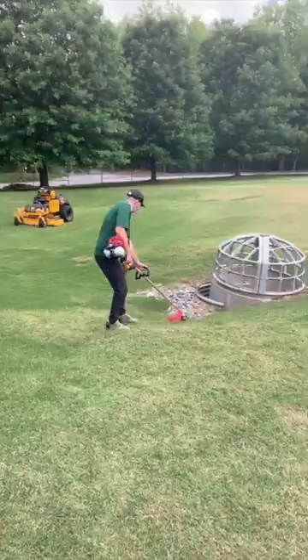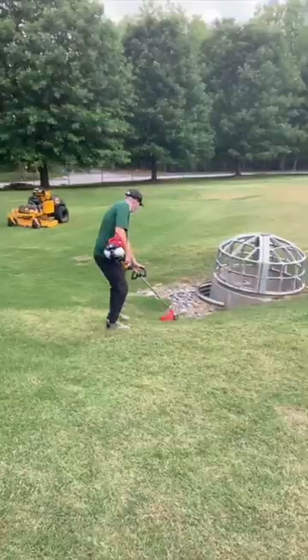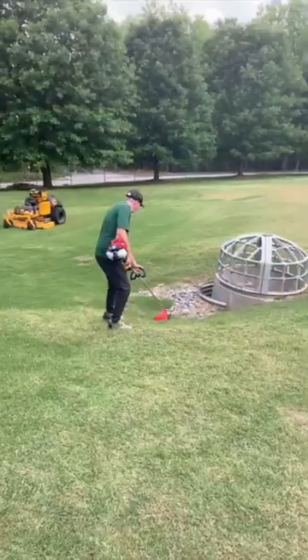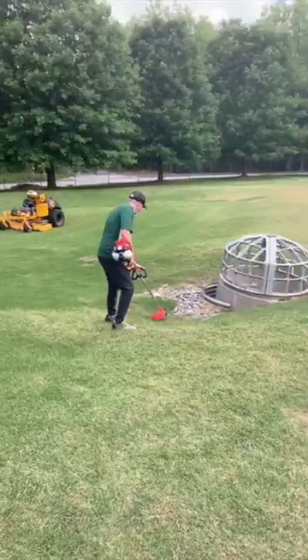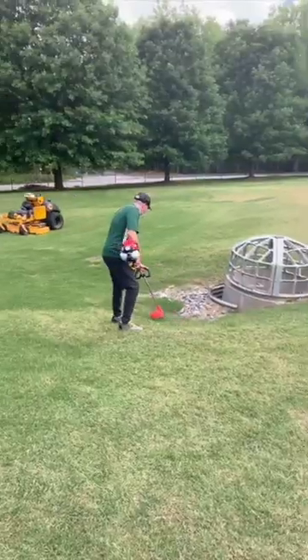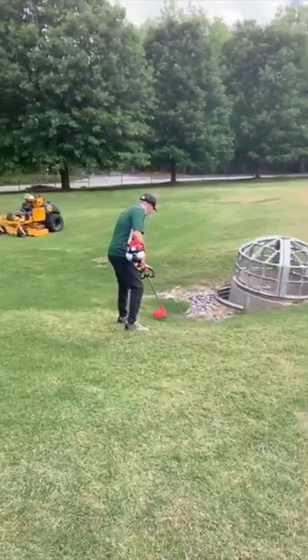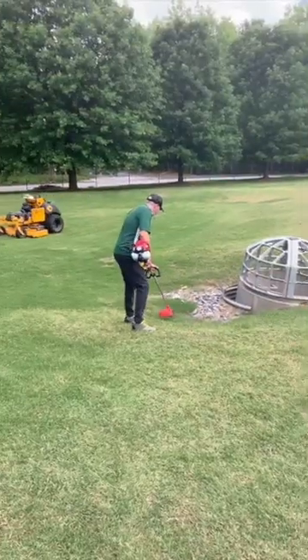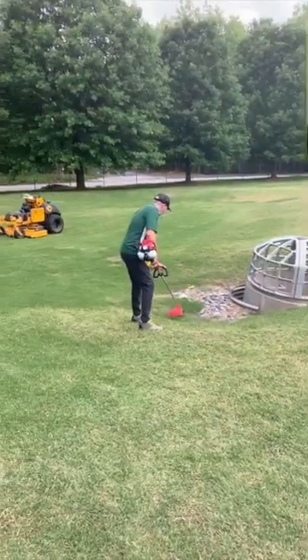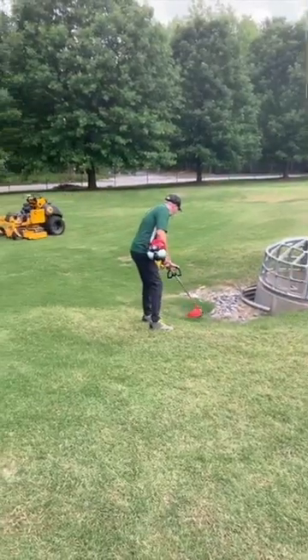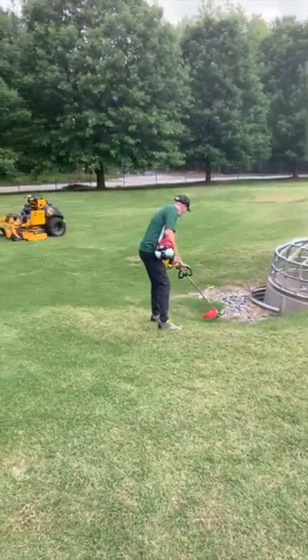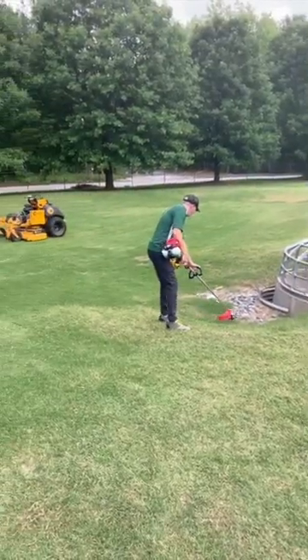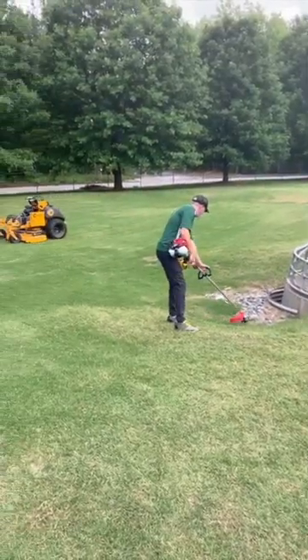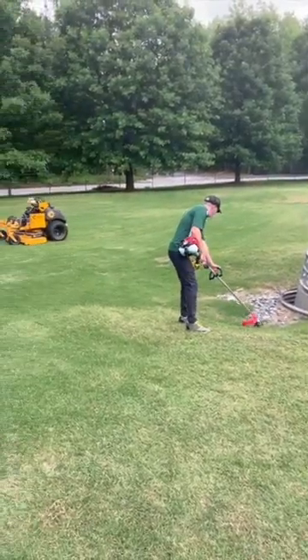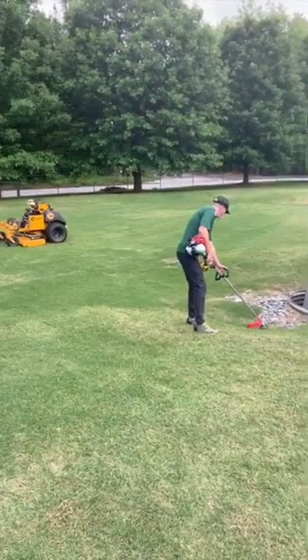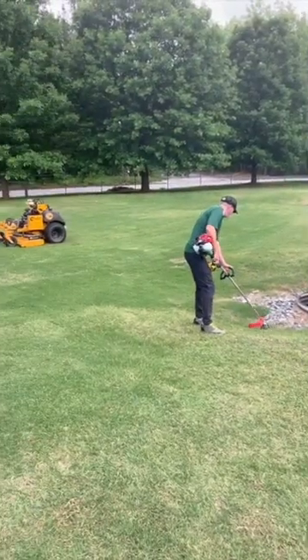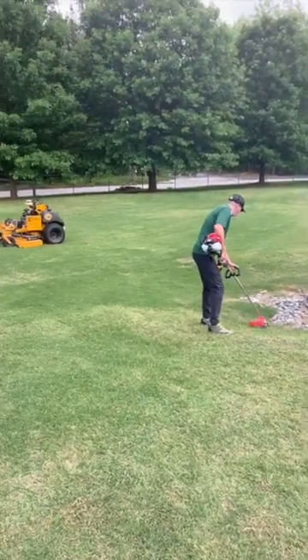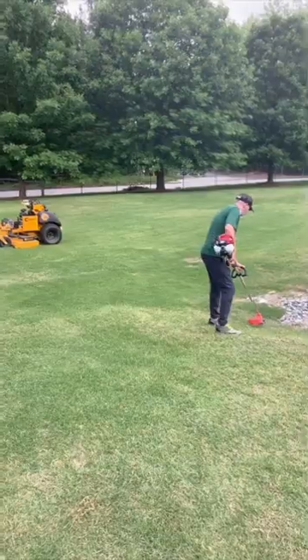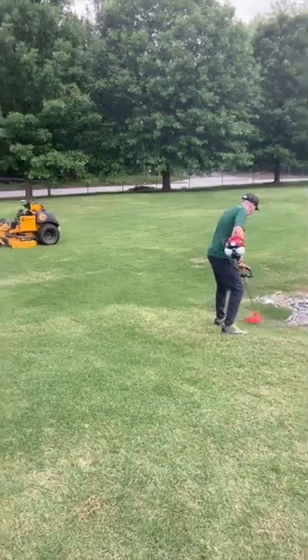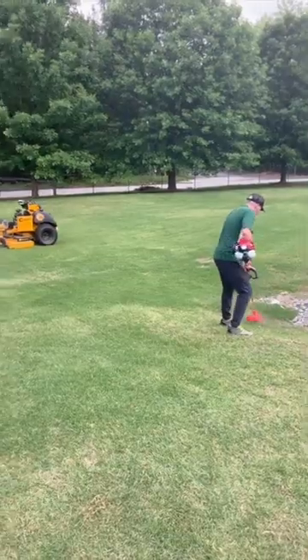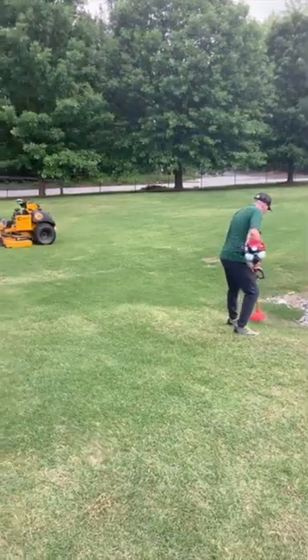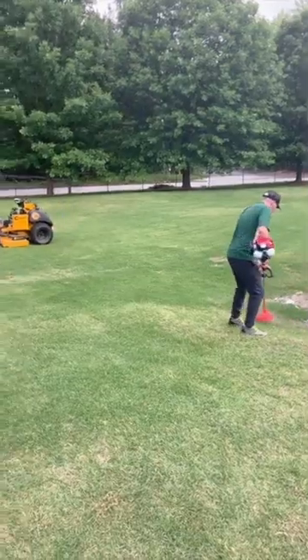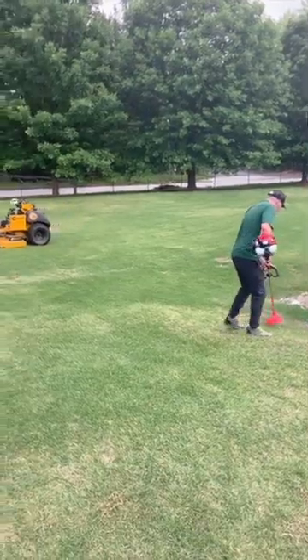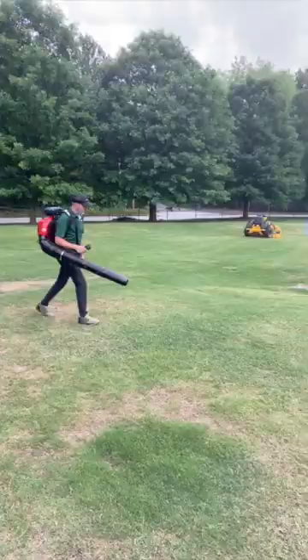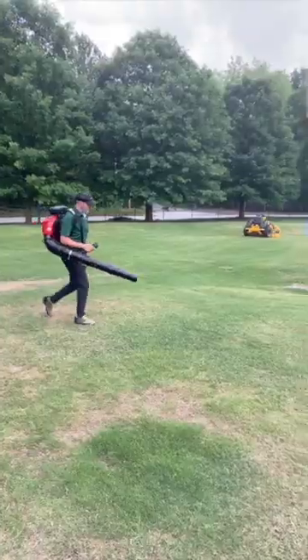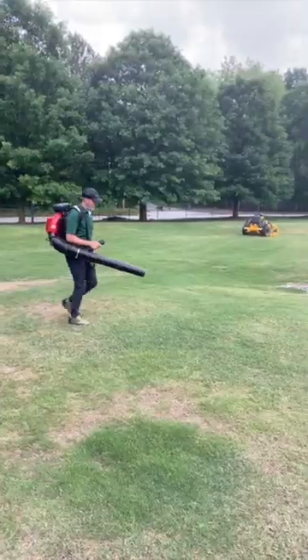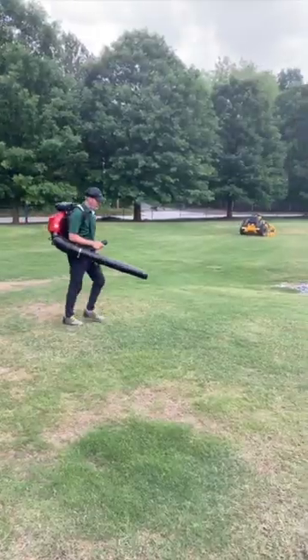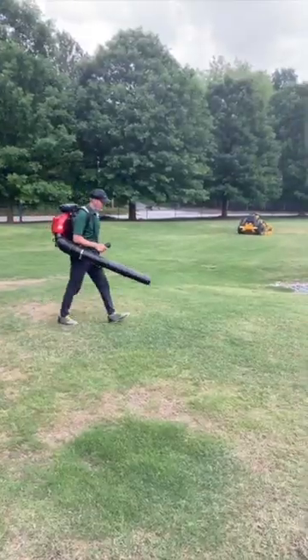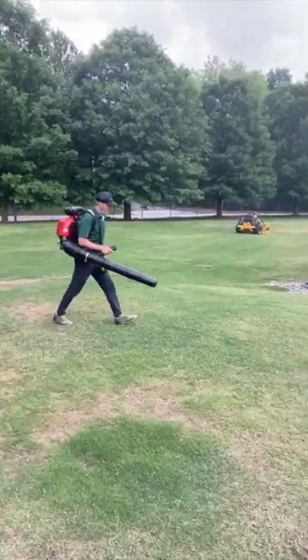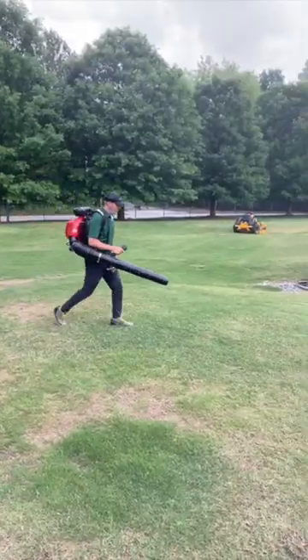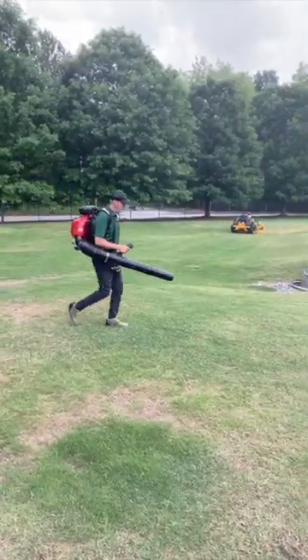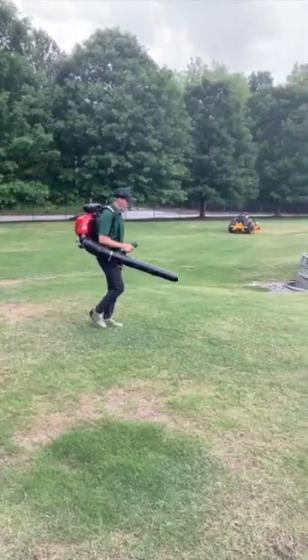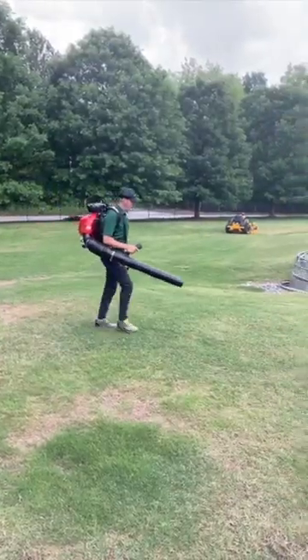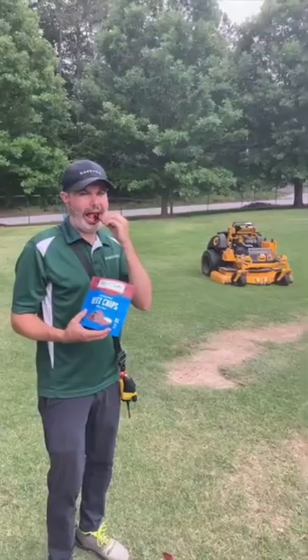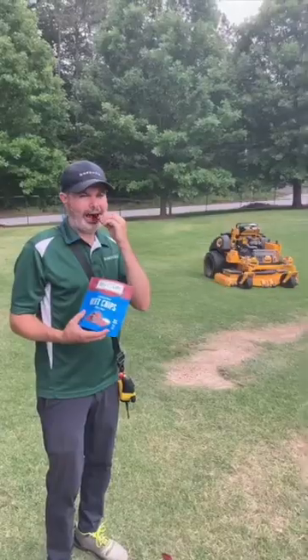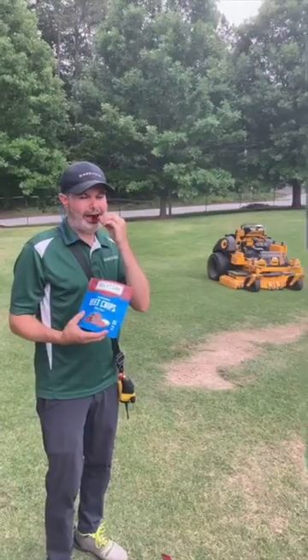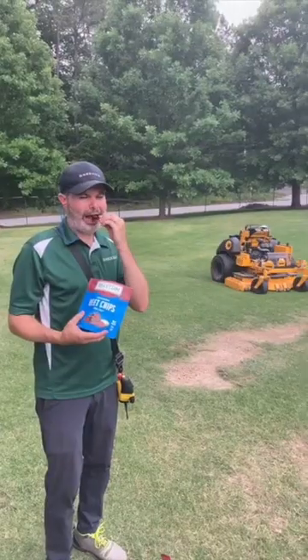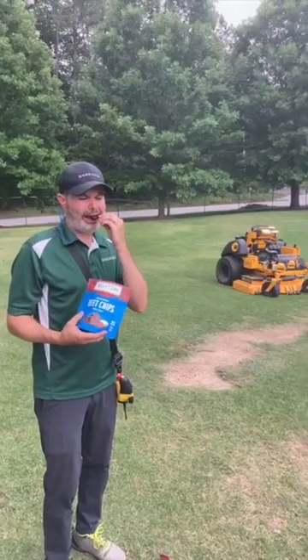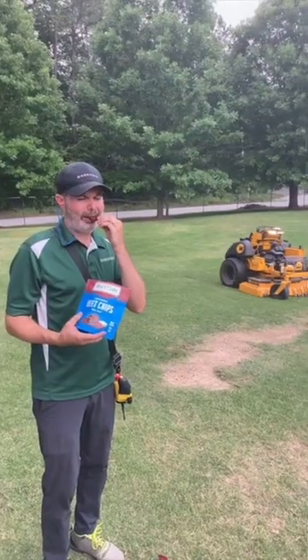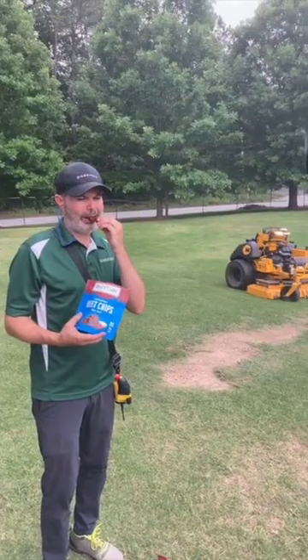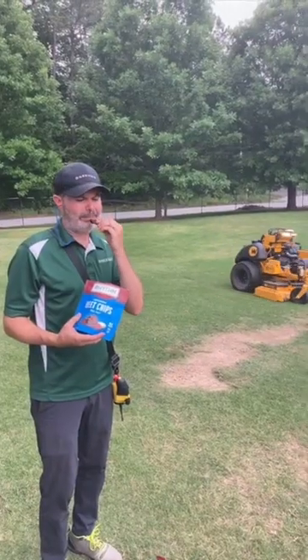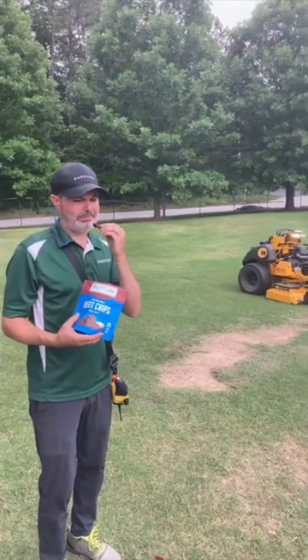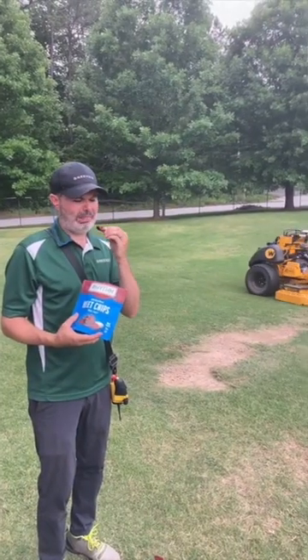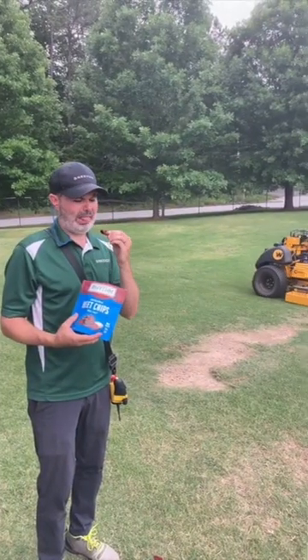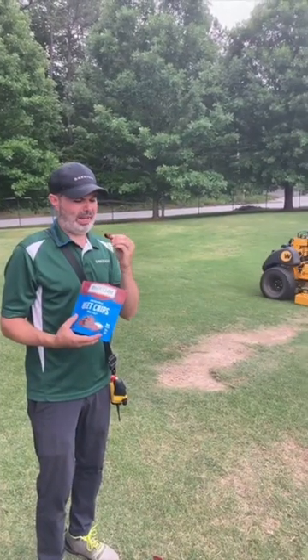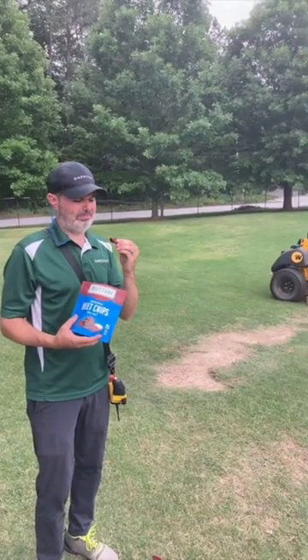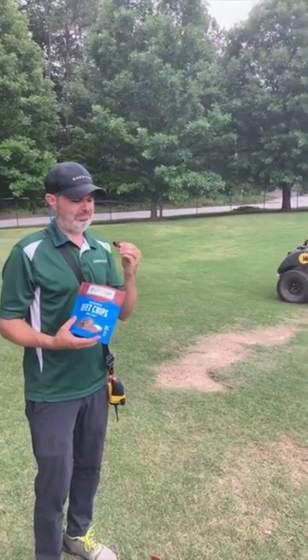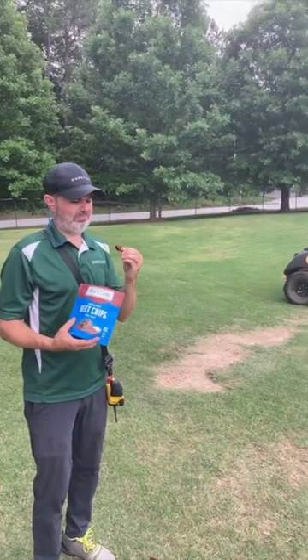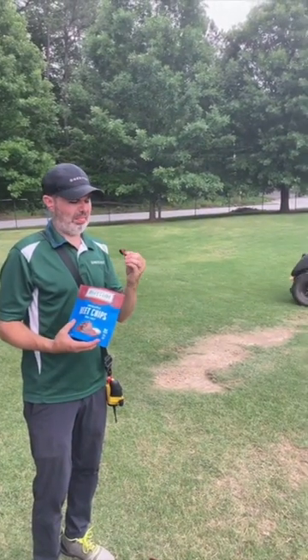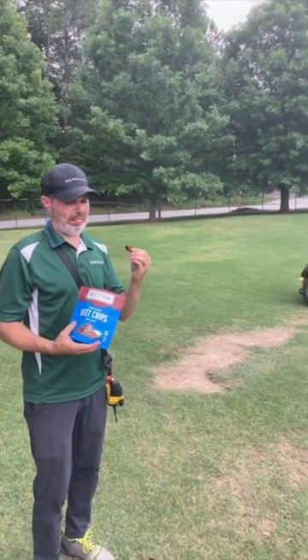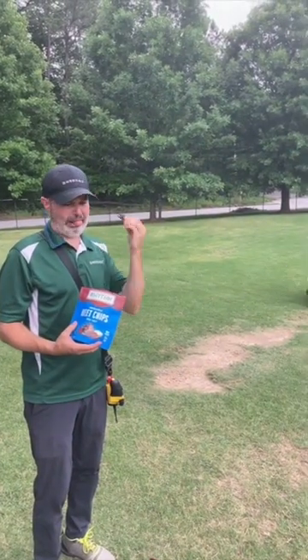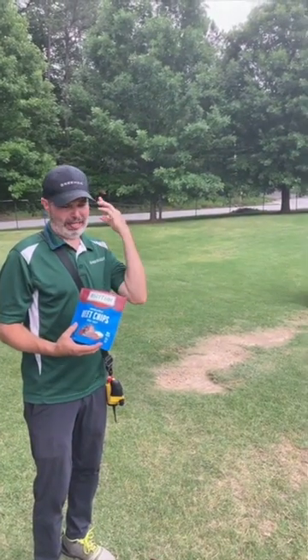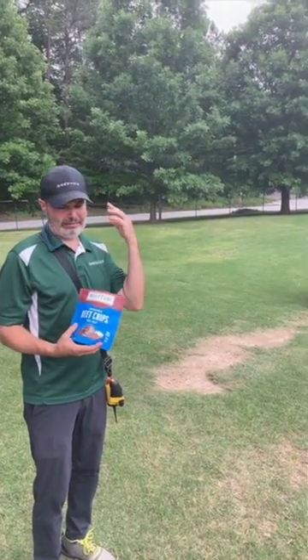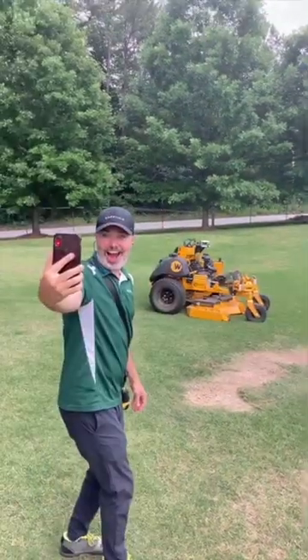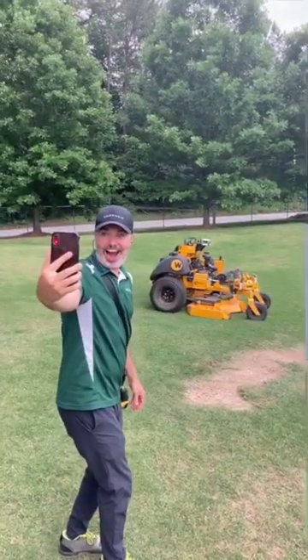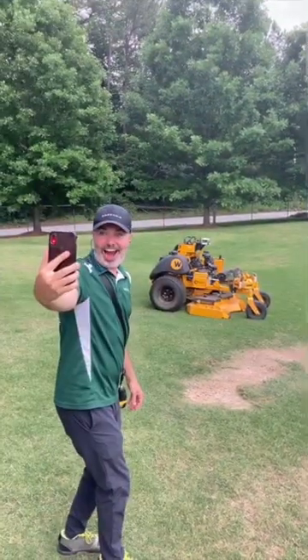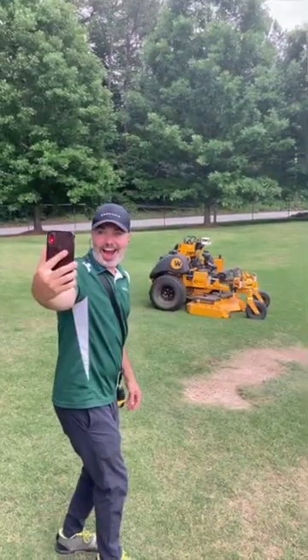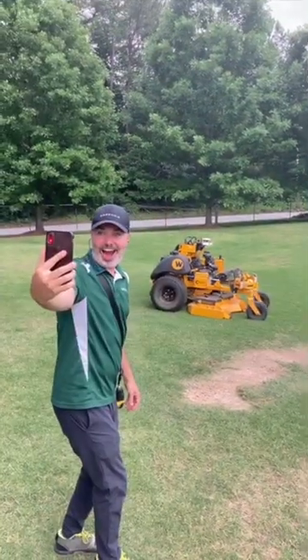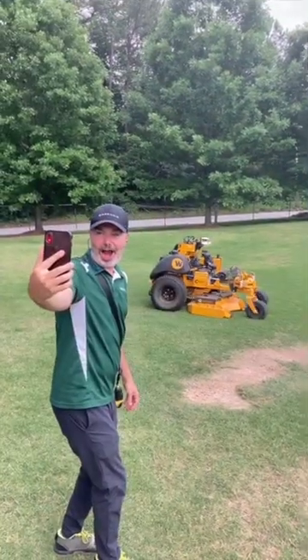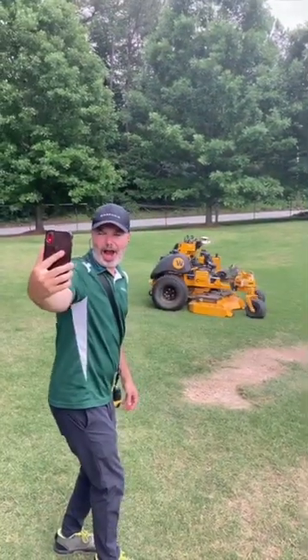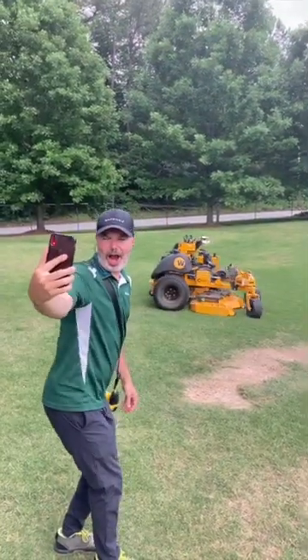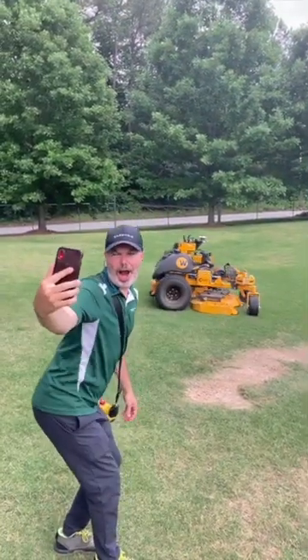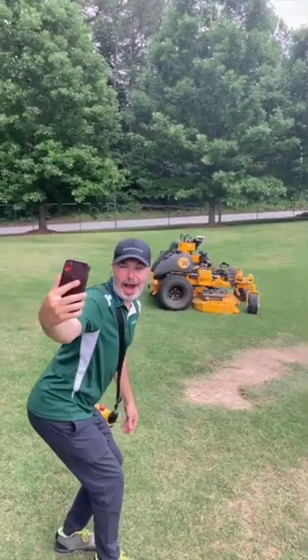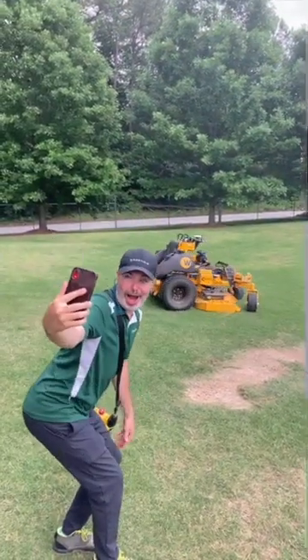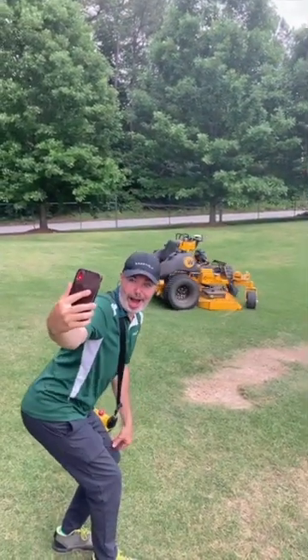While it's mowing, you can be trimming, weeding, blowing, doing enhancements, talking to a customer, eating lunch in the truck, or heck, taking selfies.